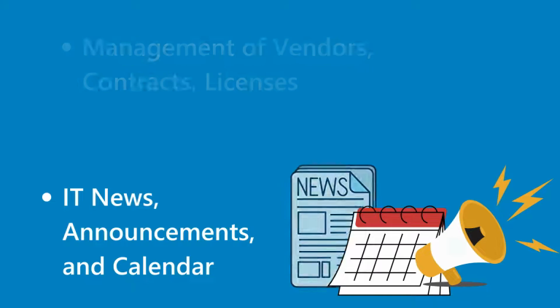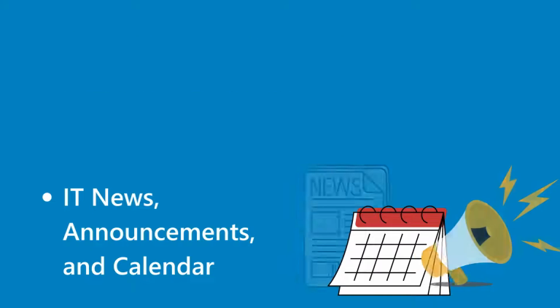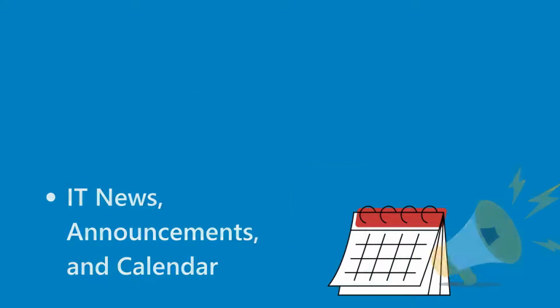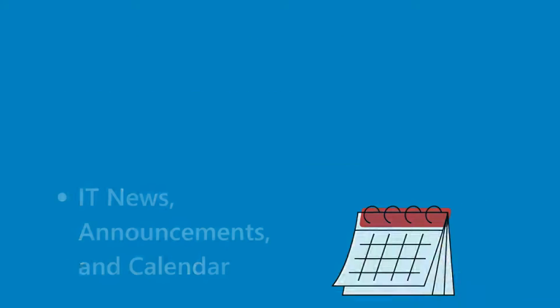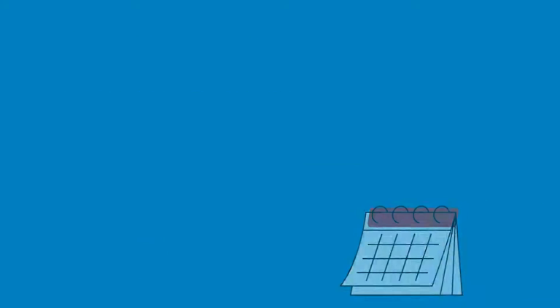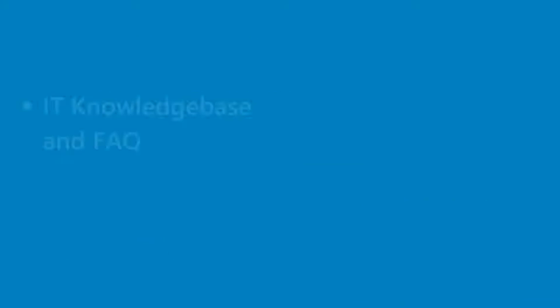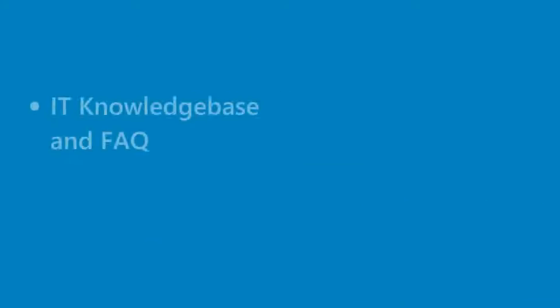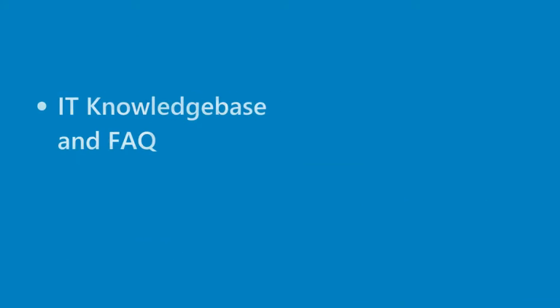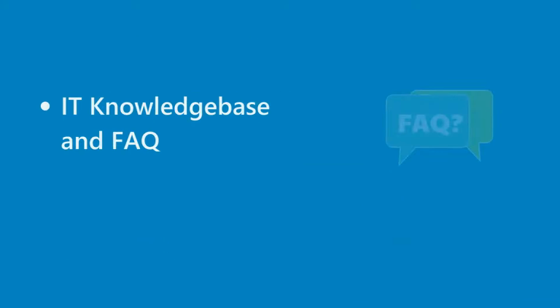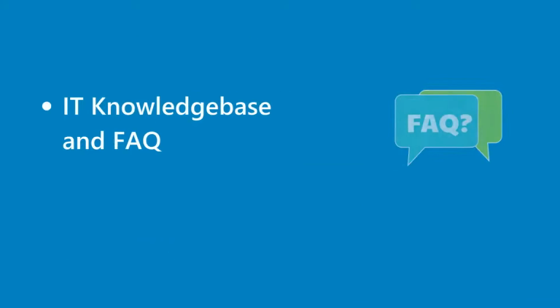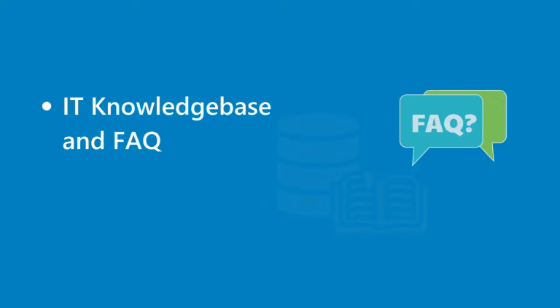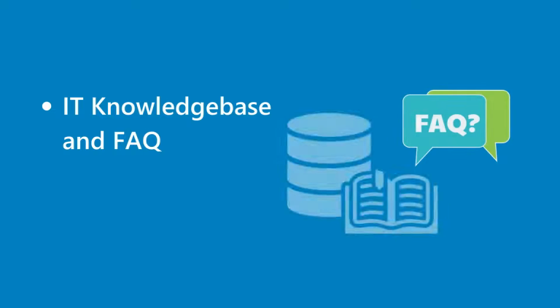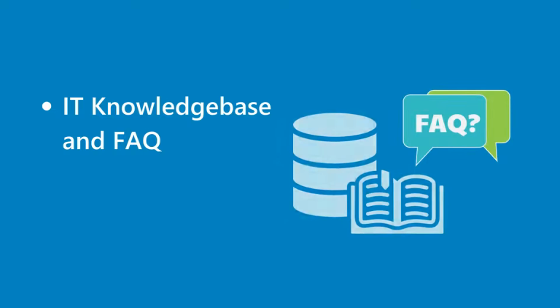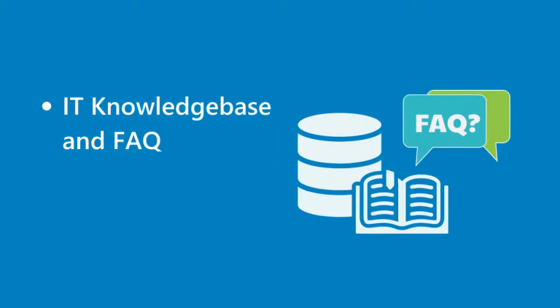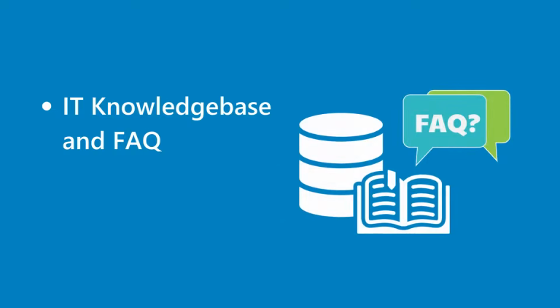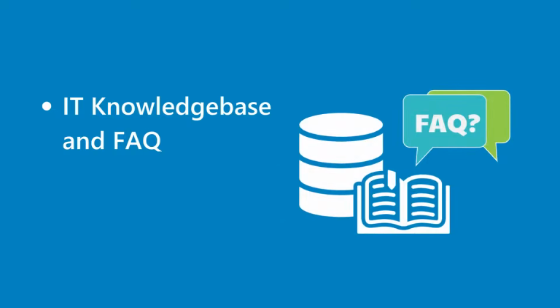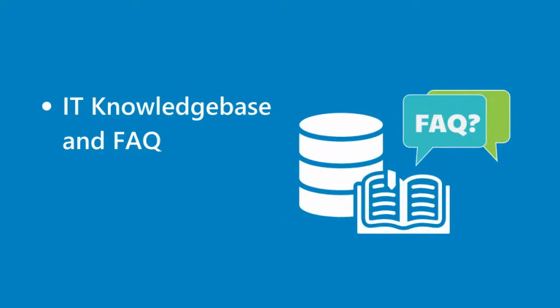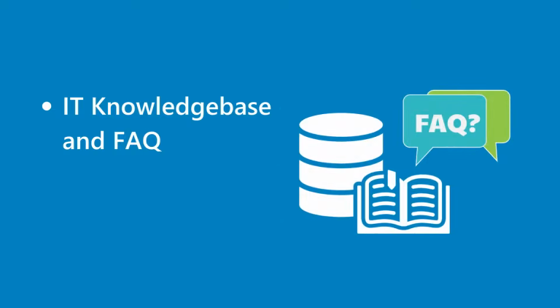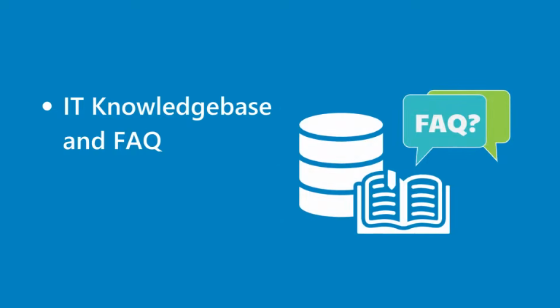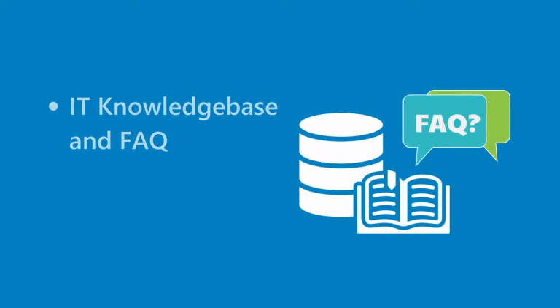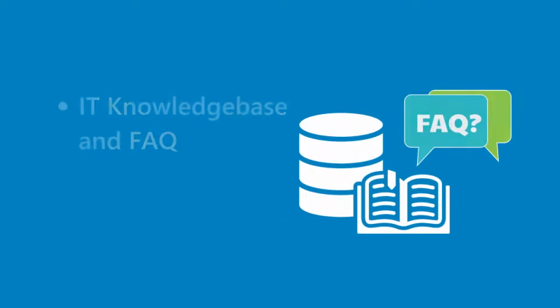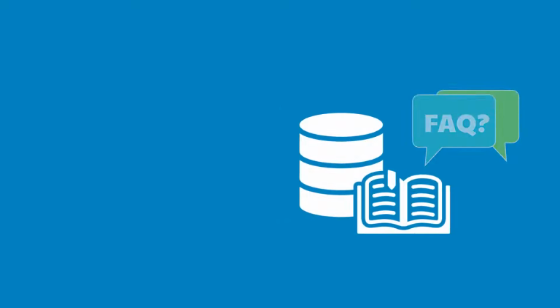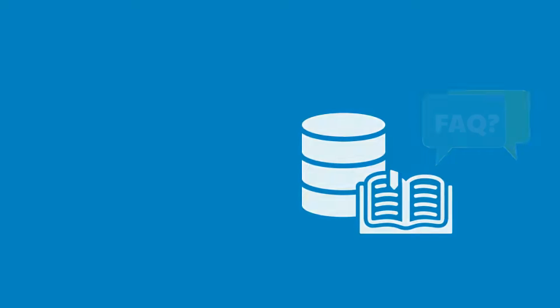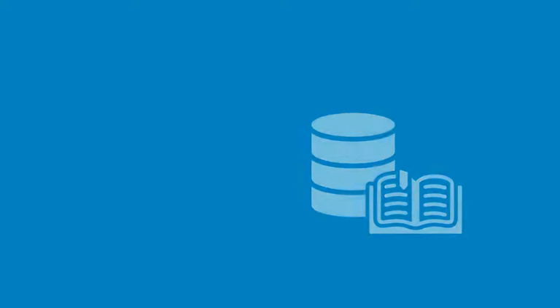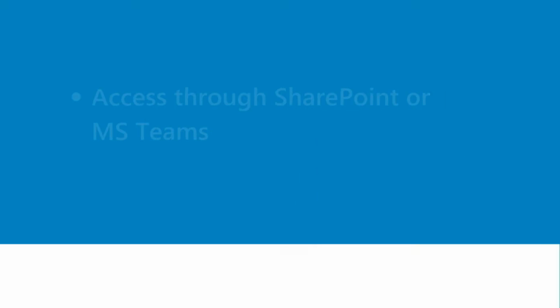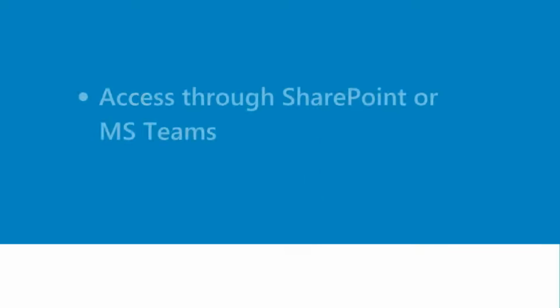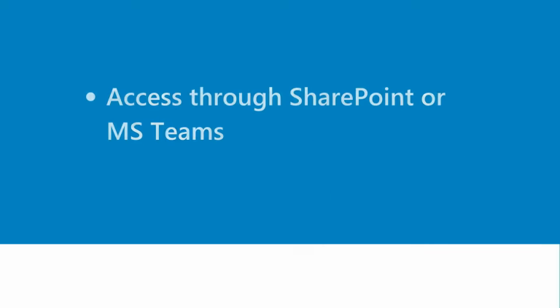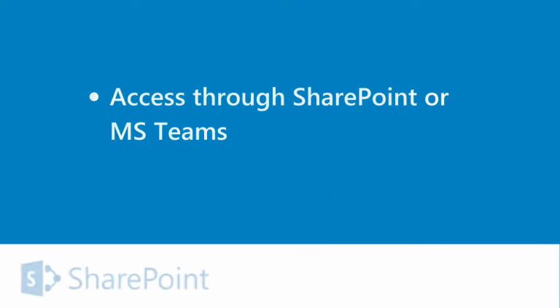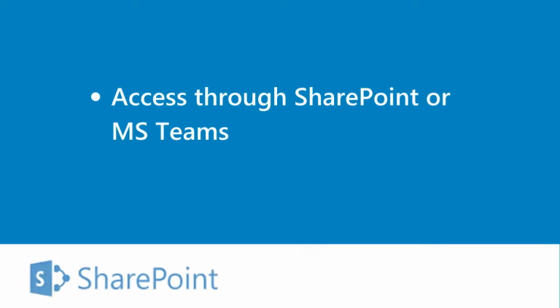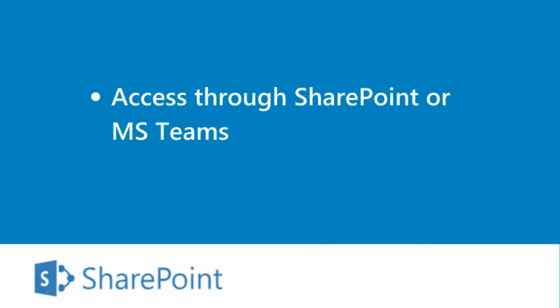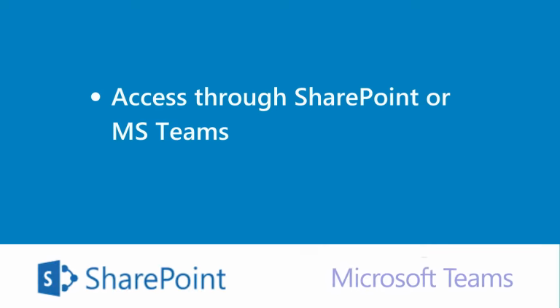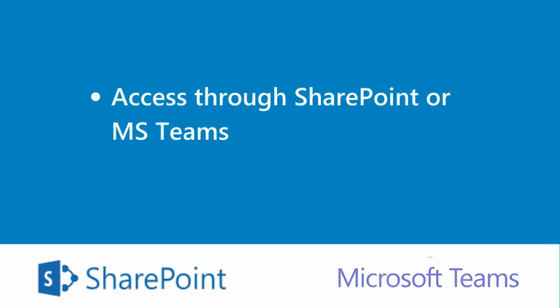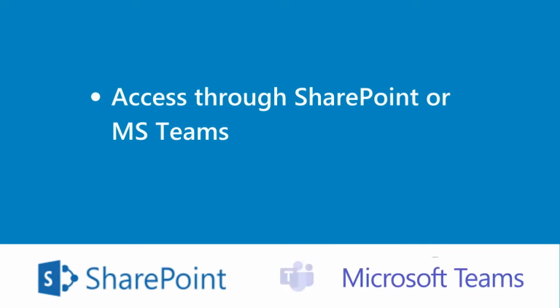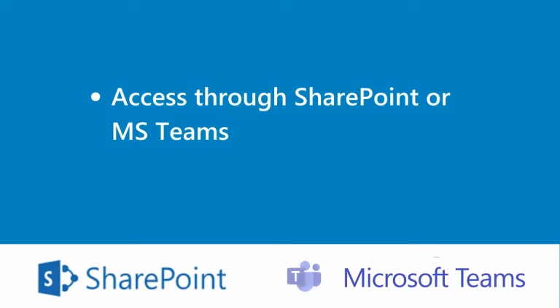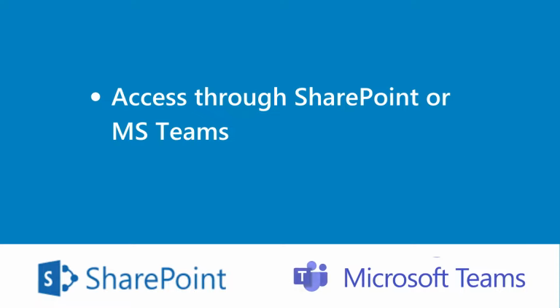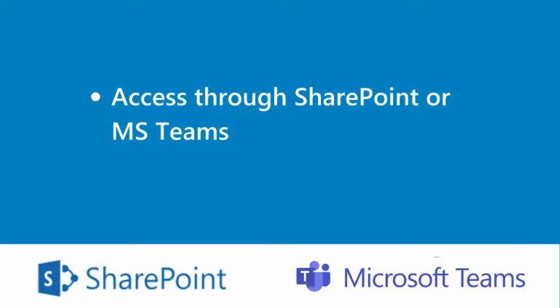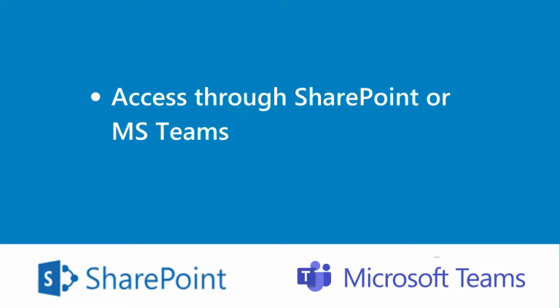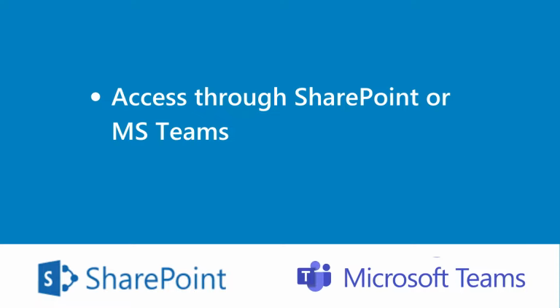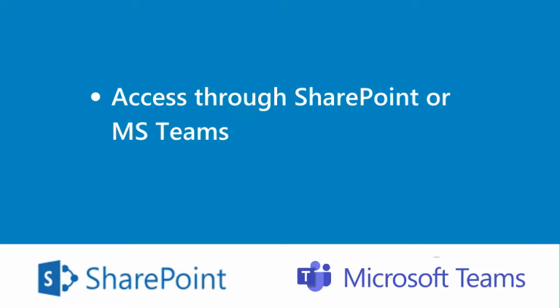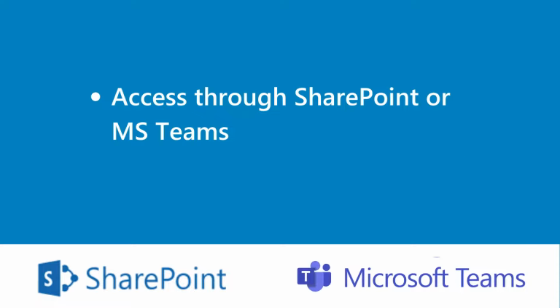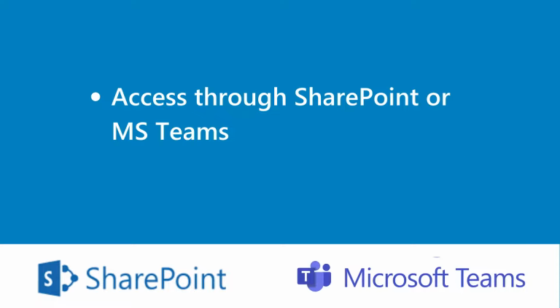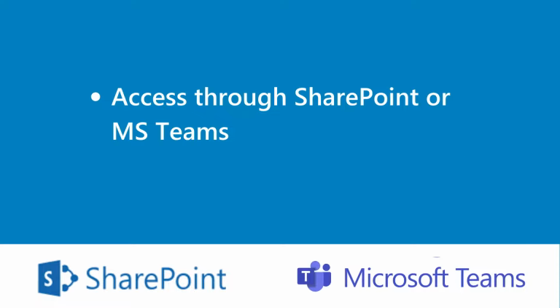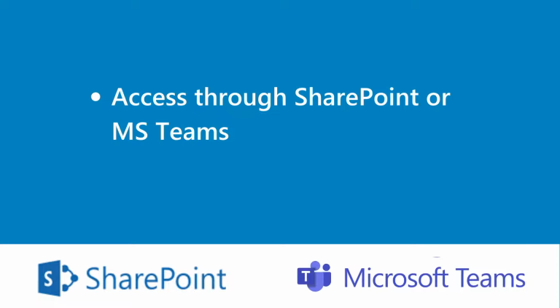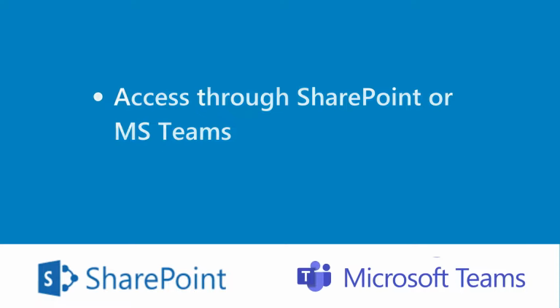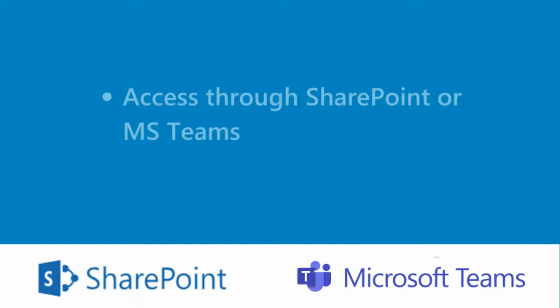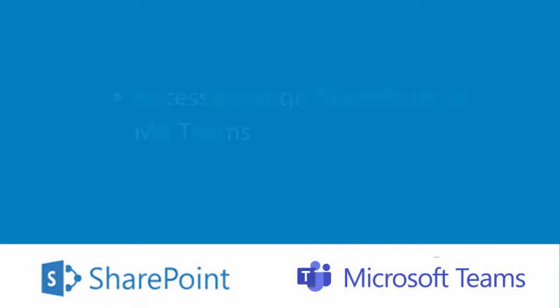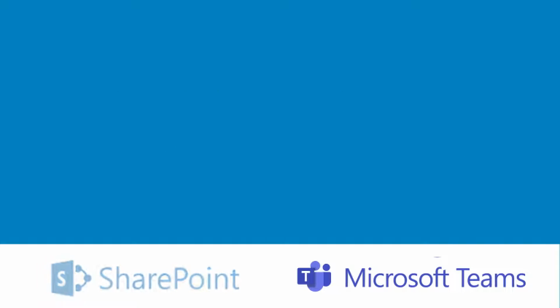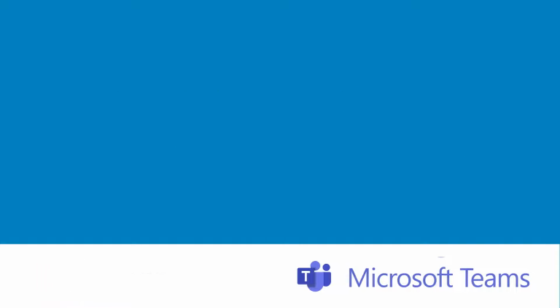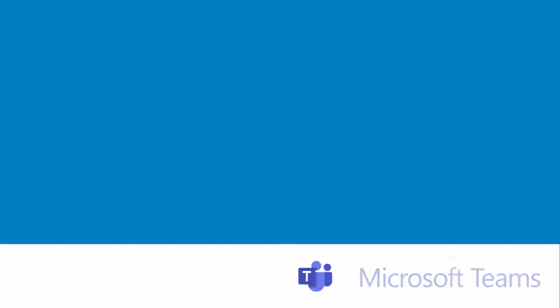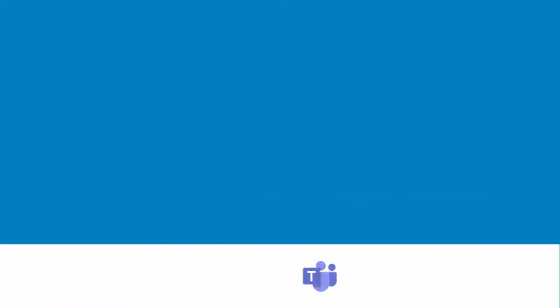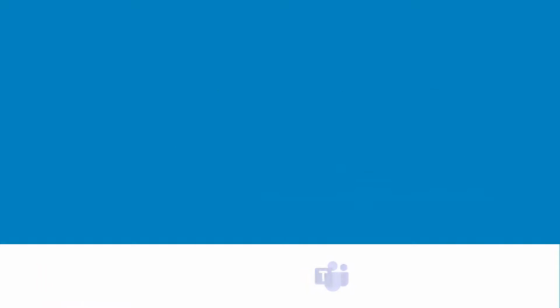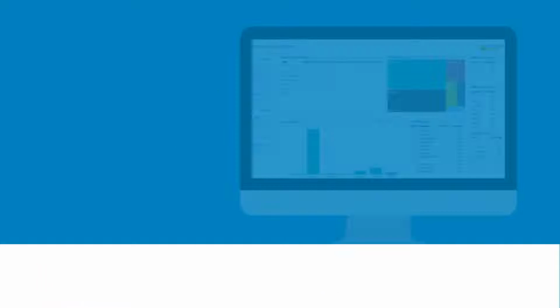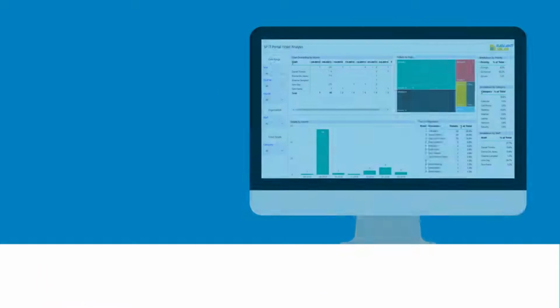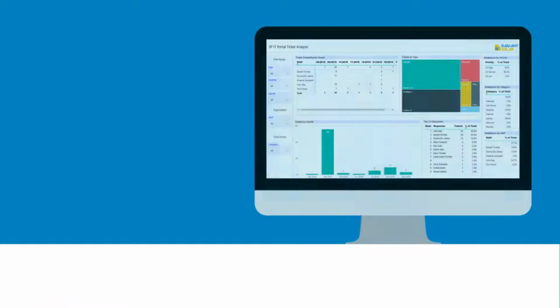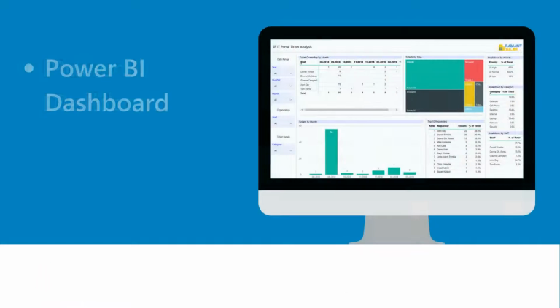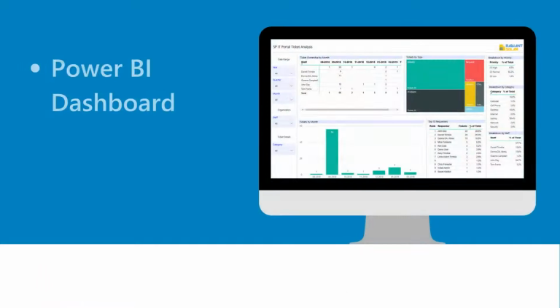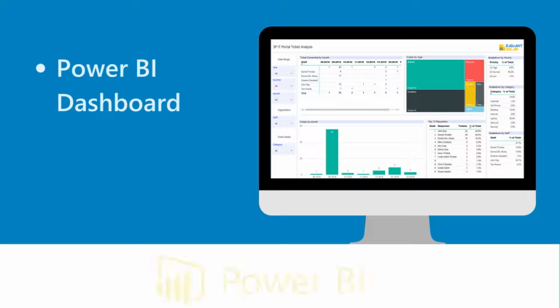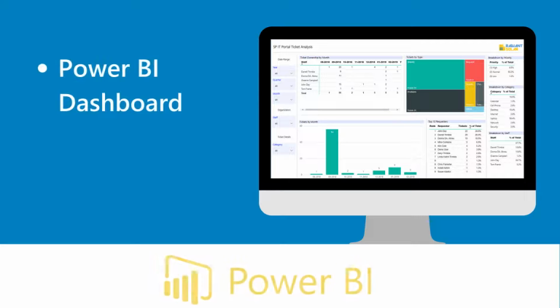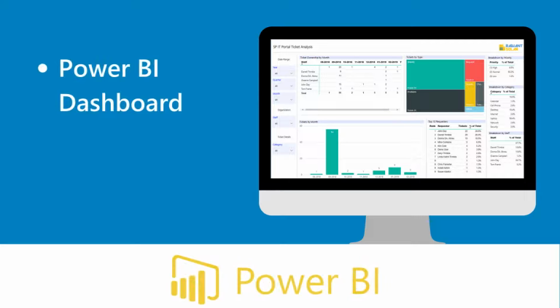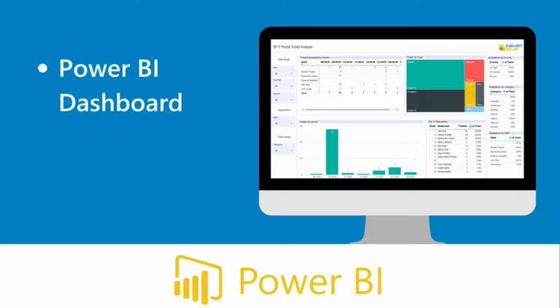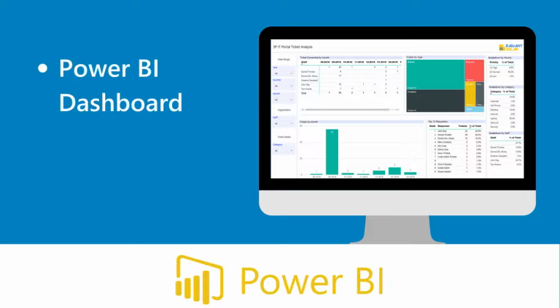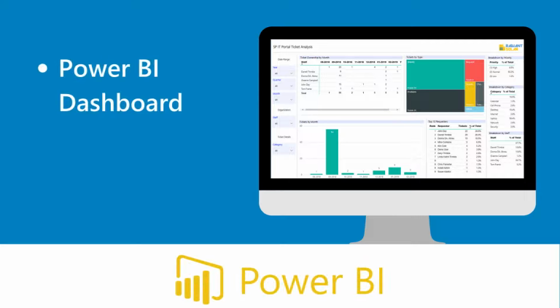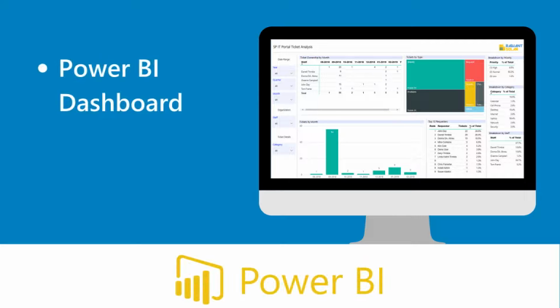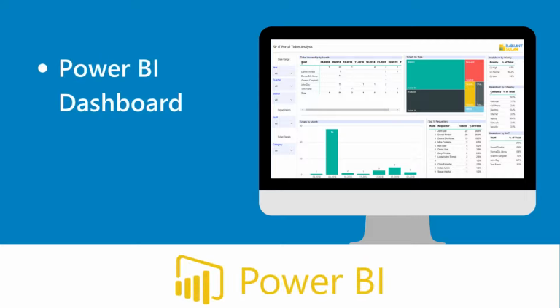IT Knowledge Base and FAQ, access through SharePoint or MS Teams, and a Power BI Dashboard.